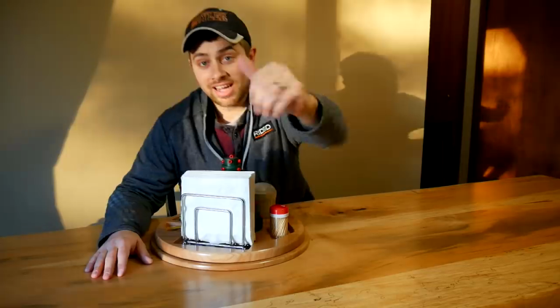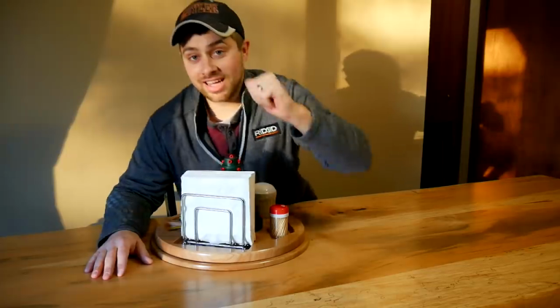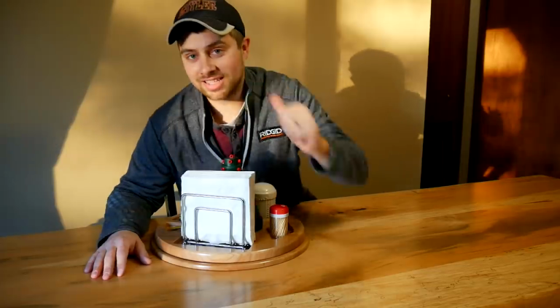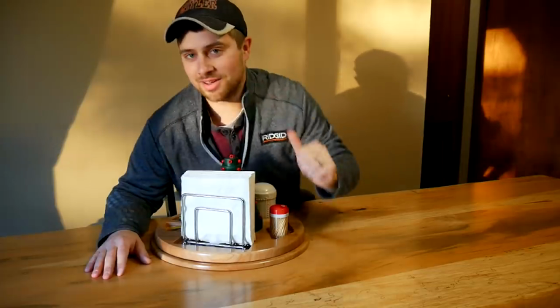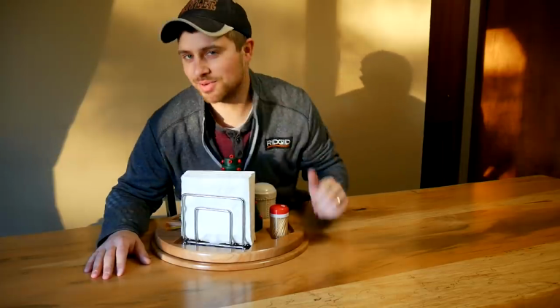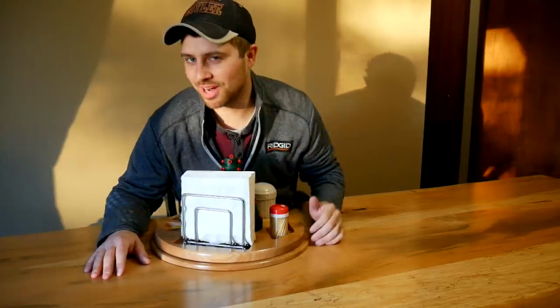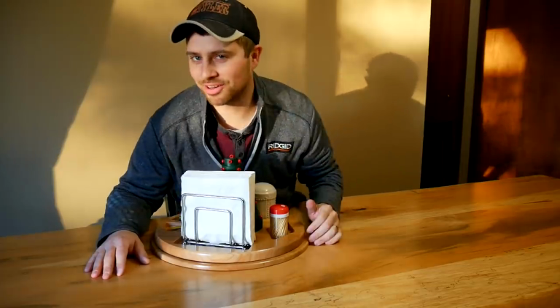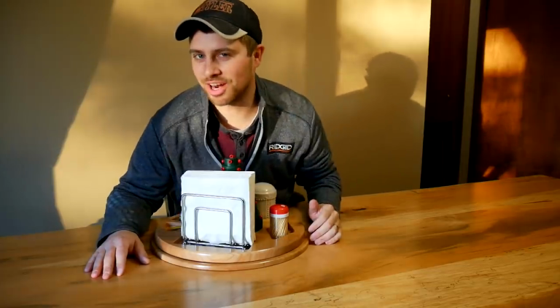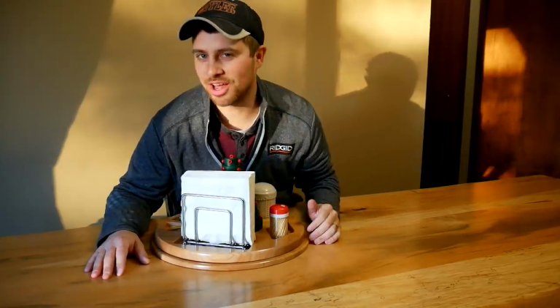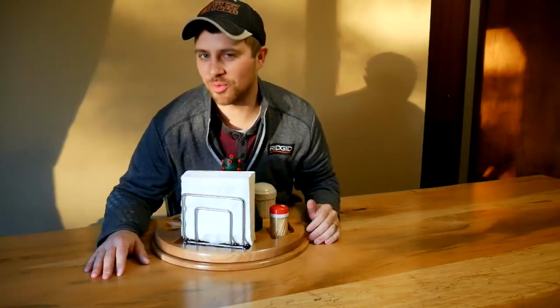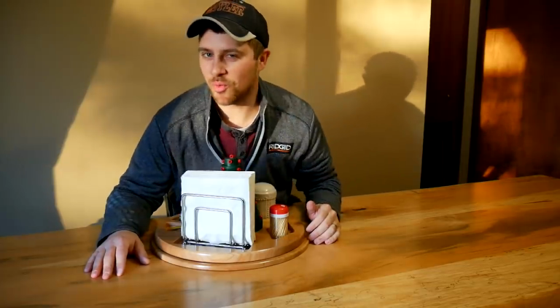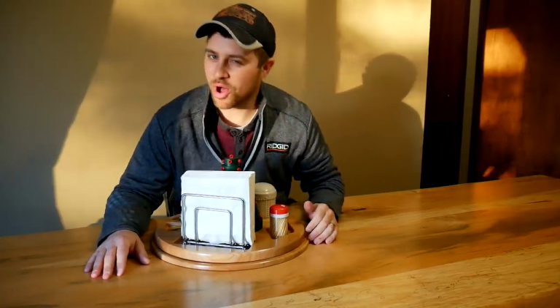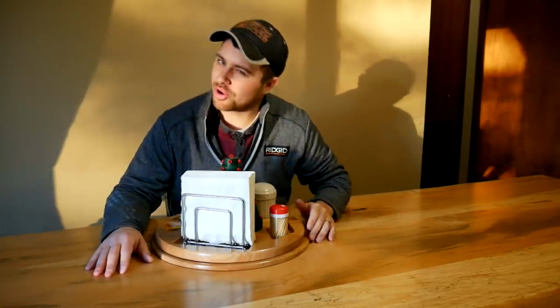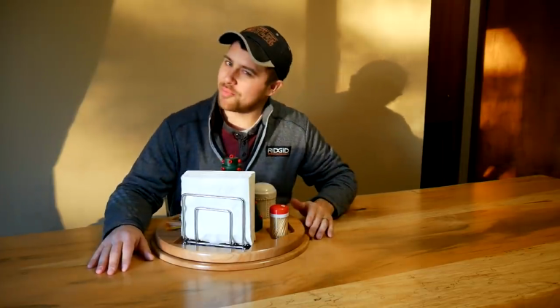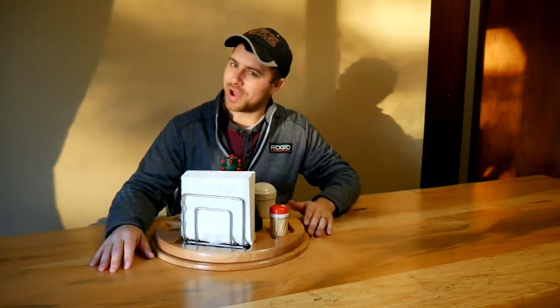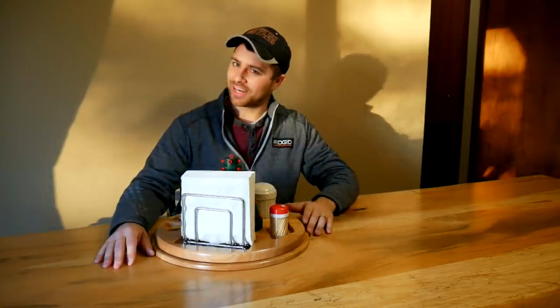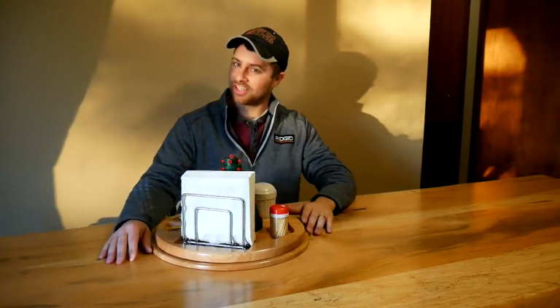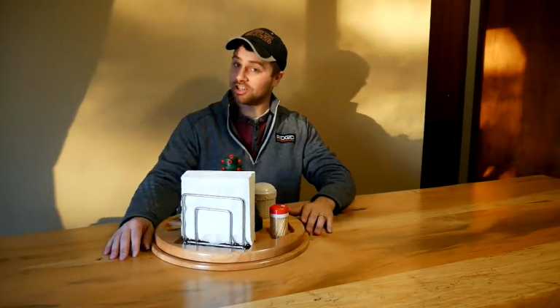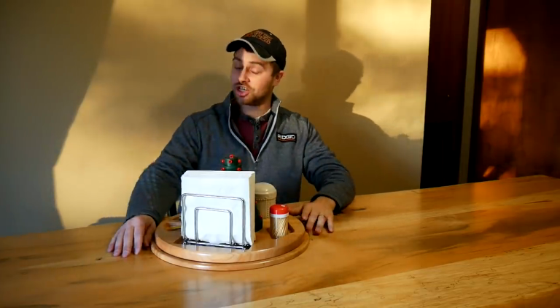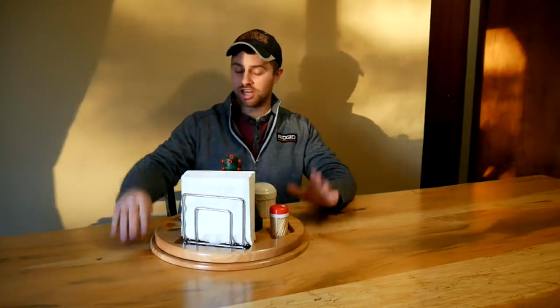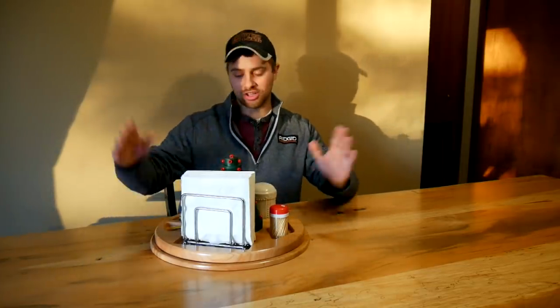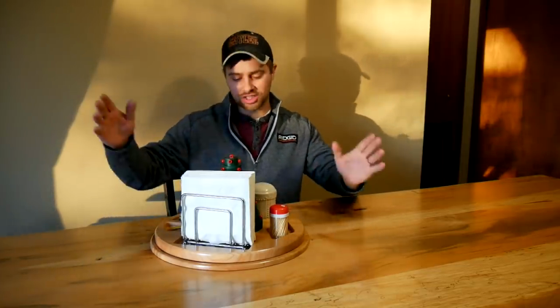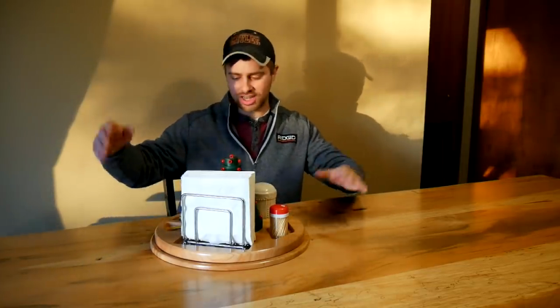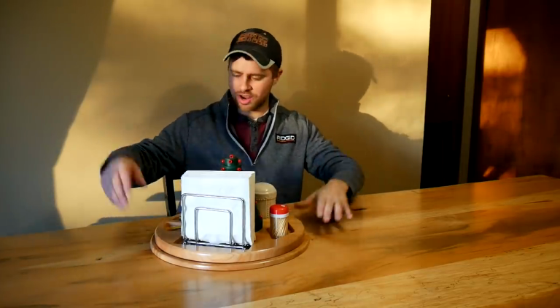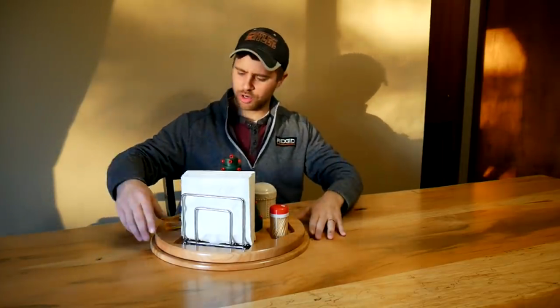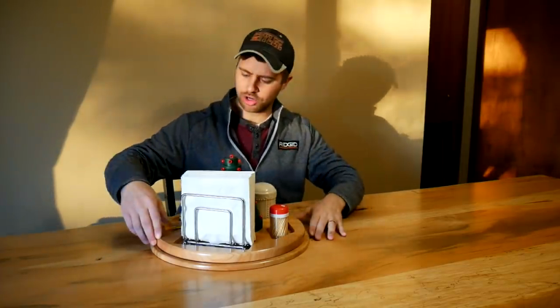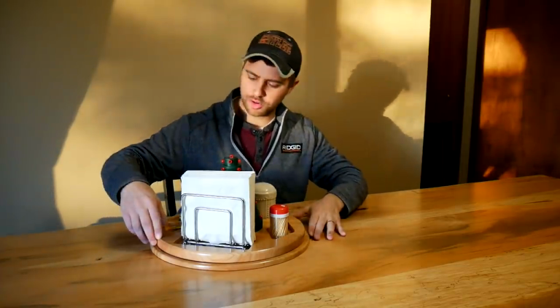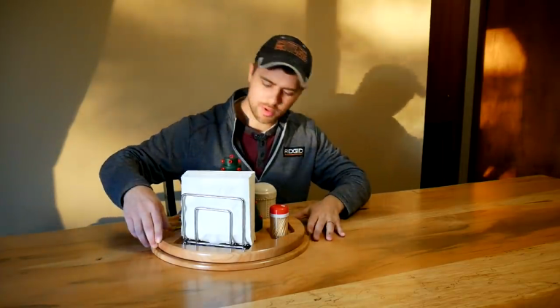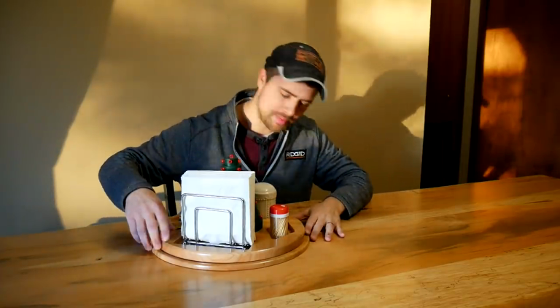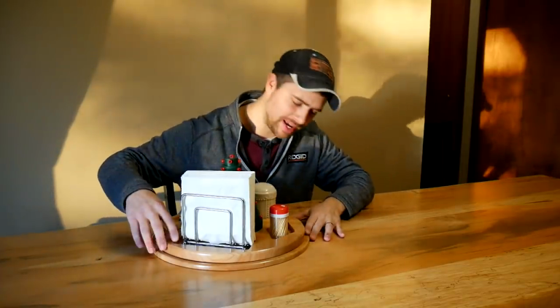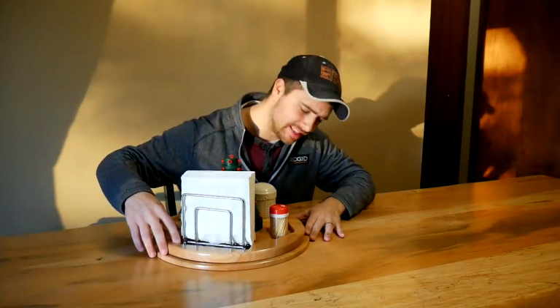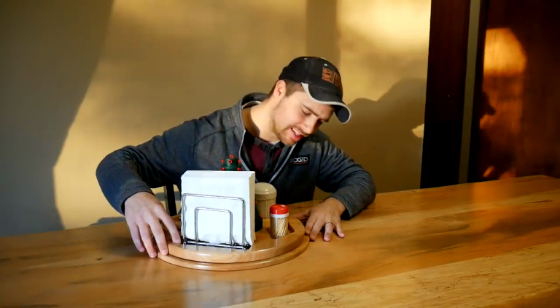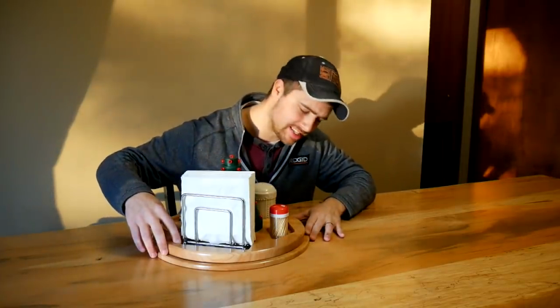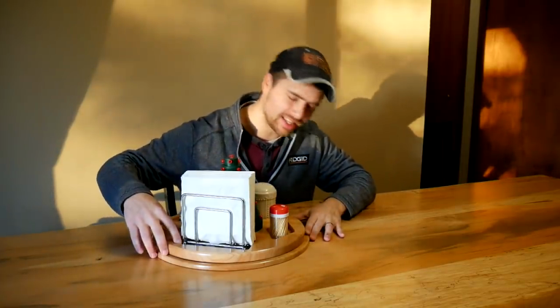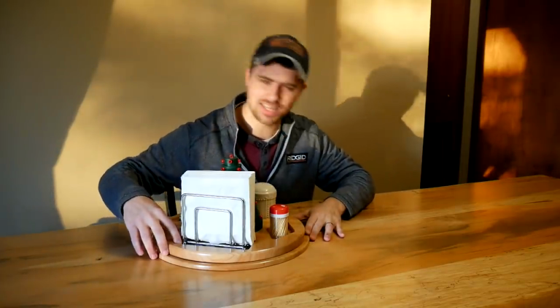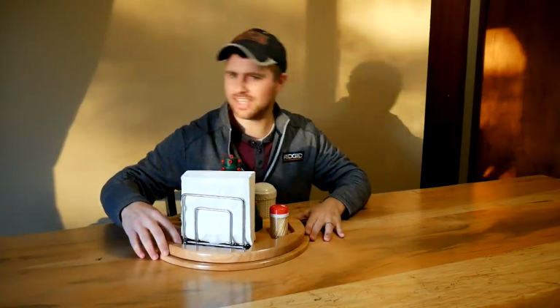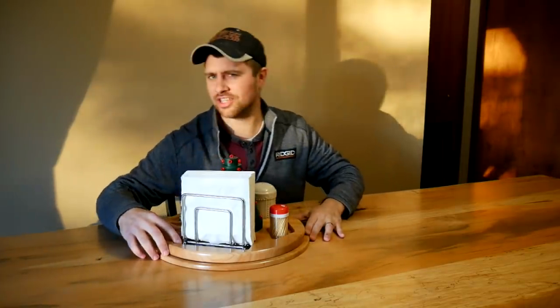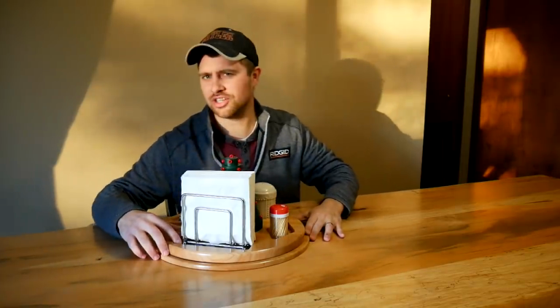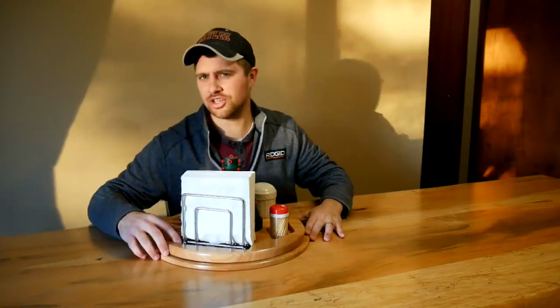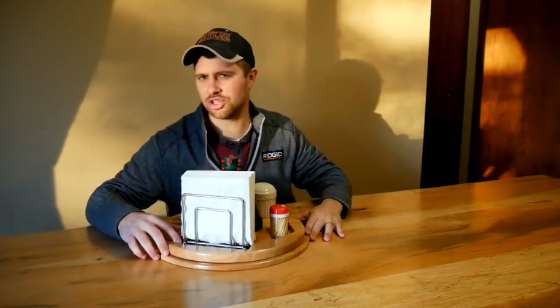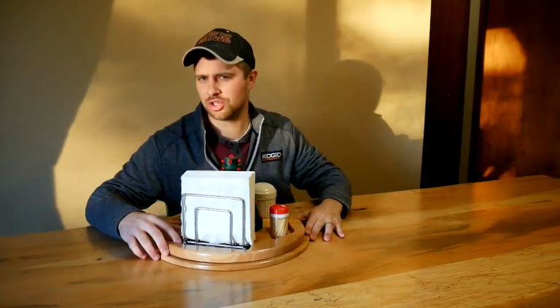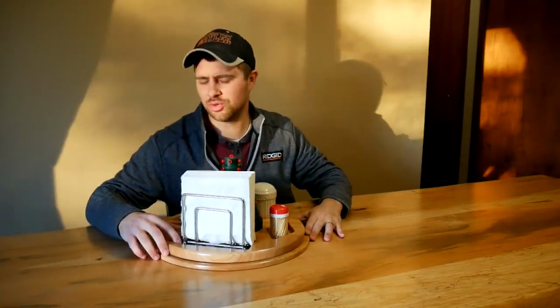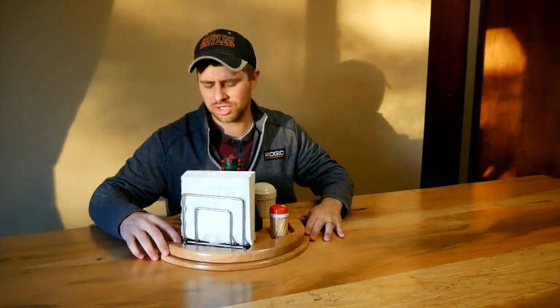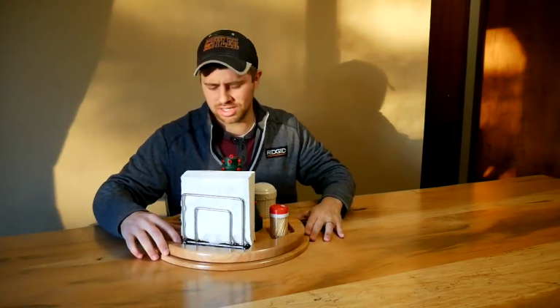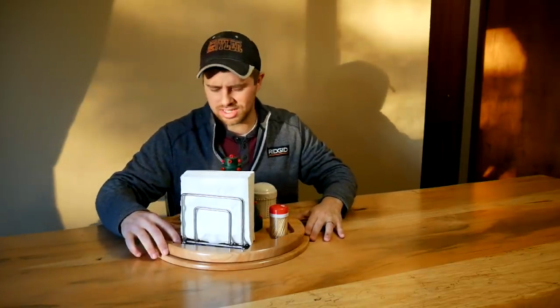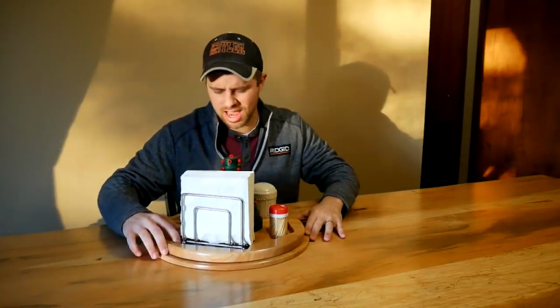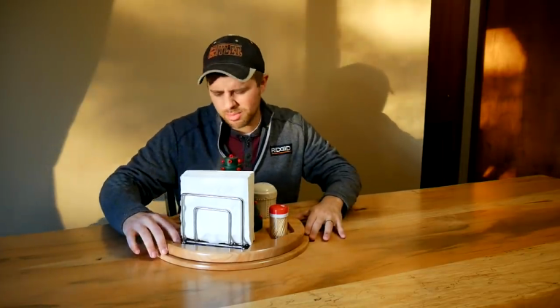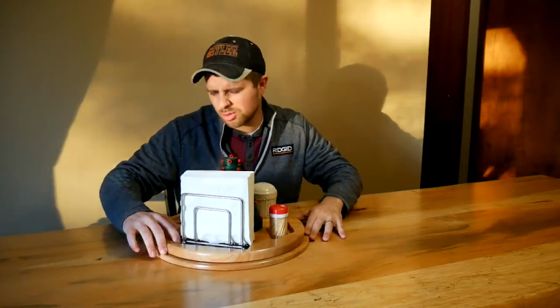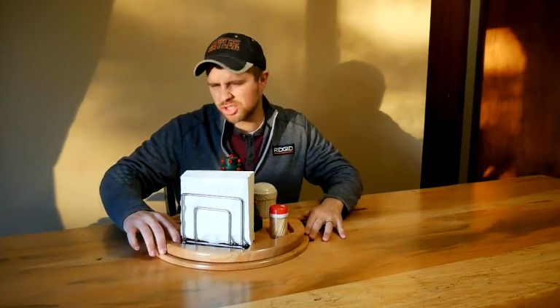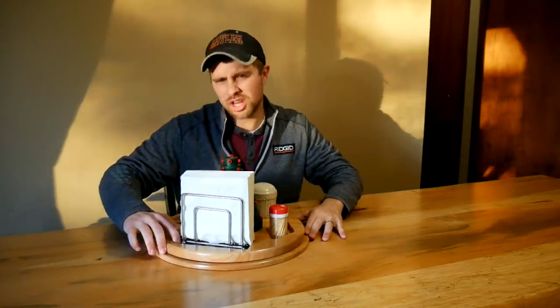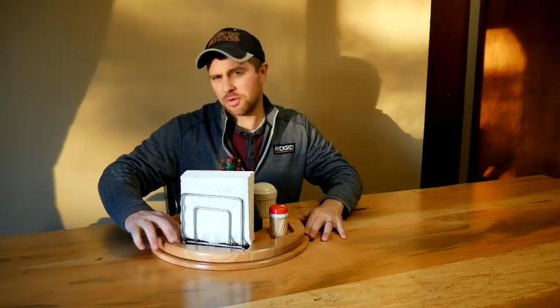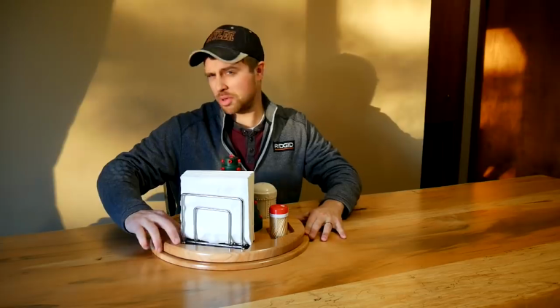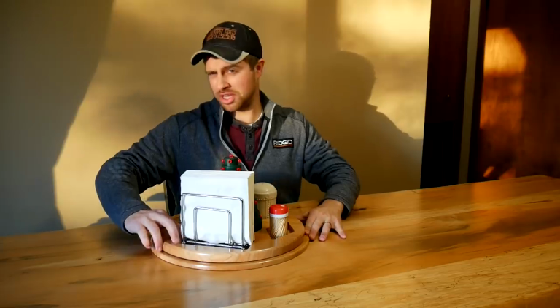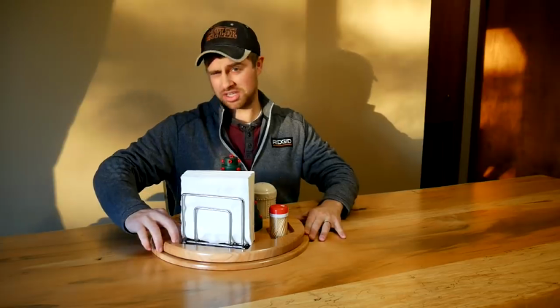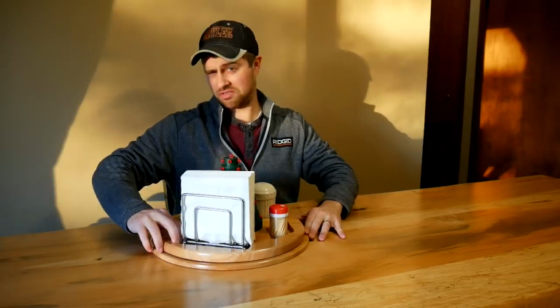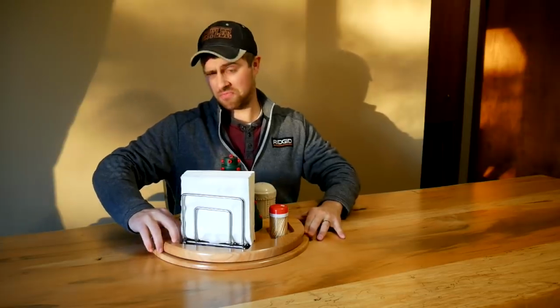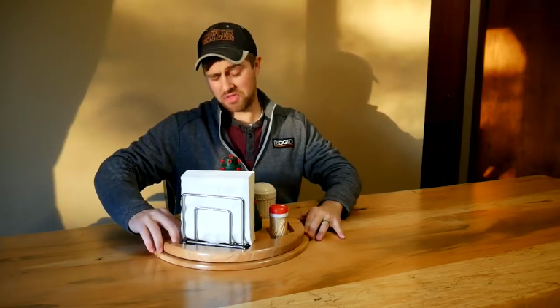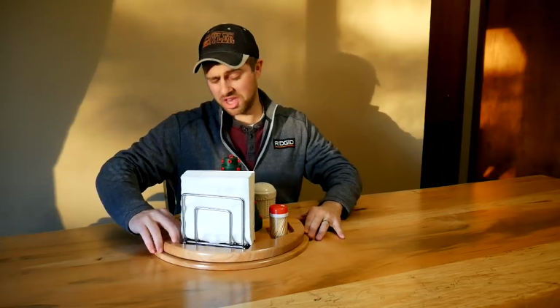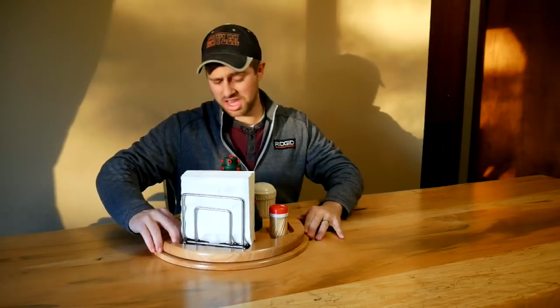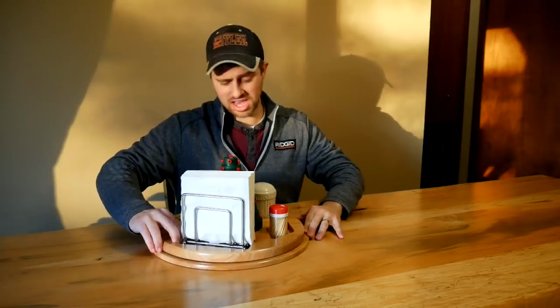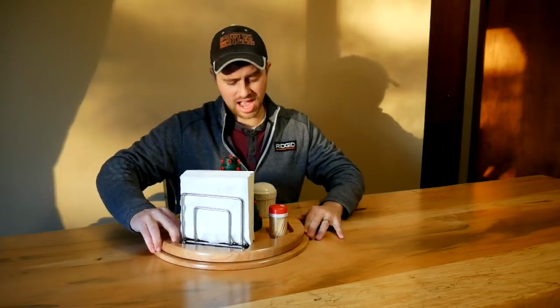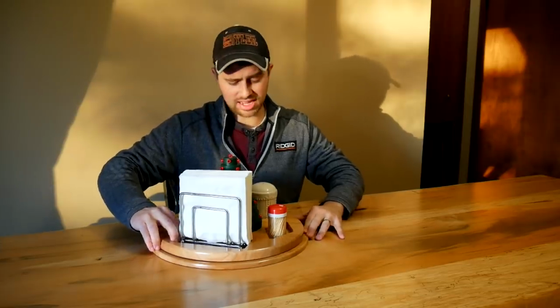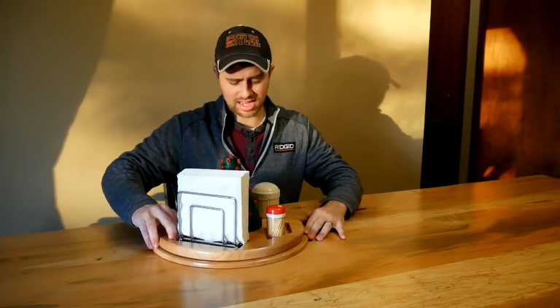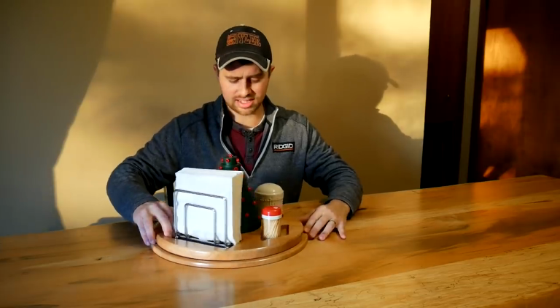Hey guys, I'm Tyler and welcome back to the channel. Today we are going to be making this Lazy Susan table centerpiece thingy, I guess.